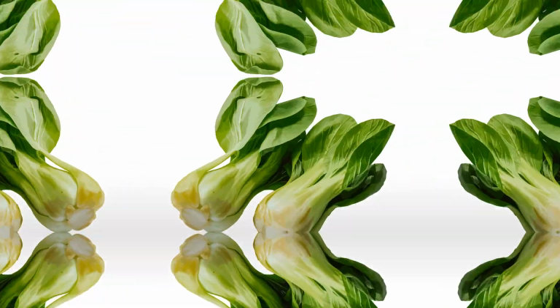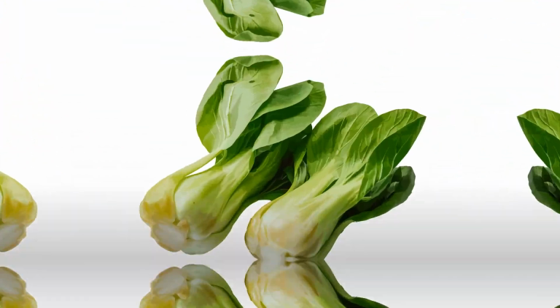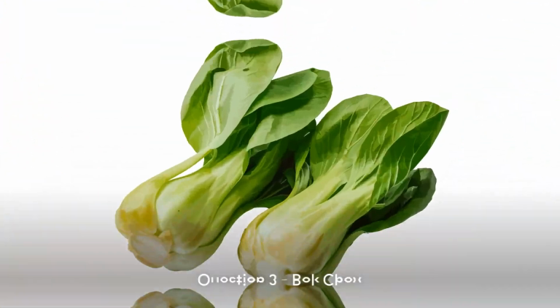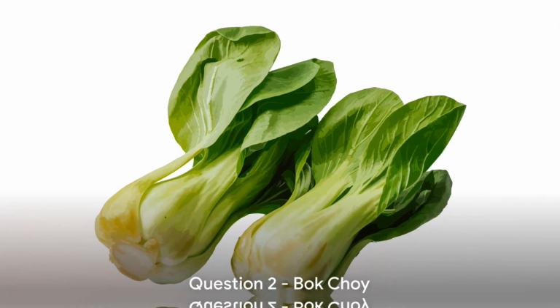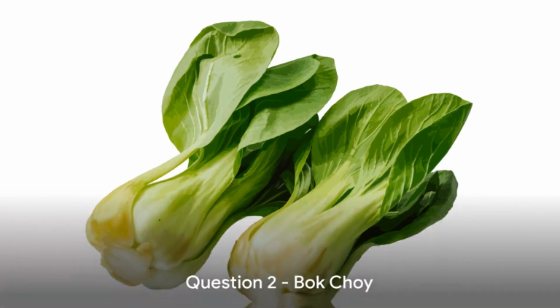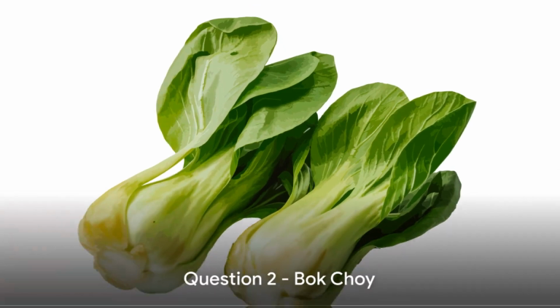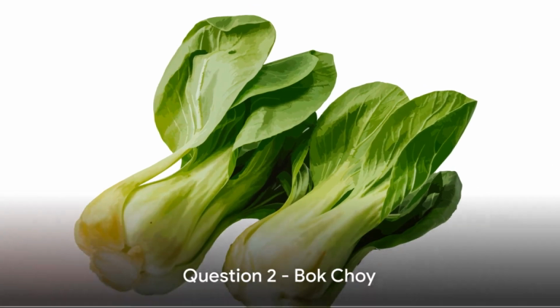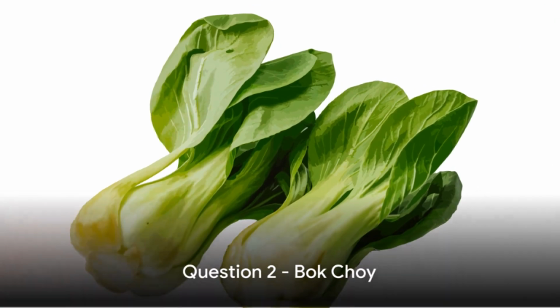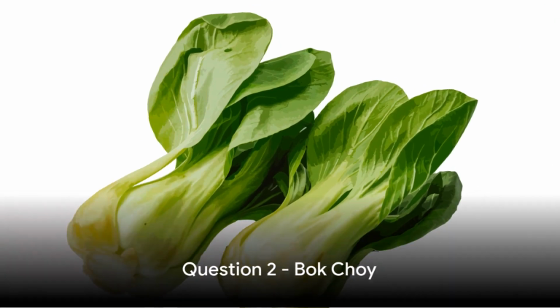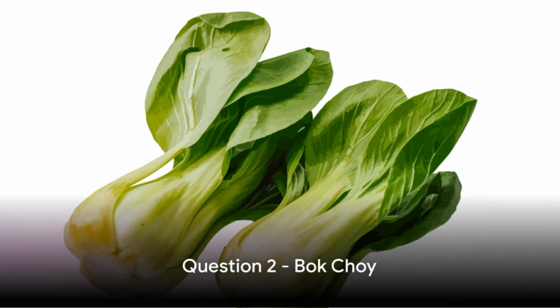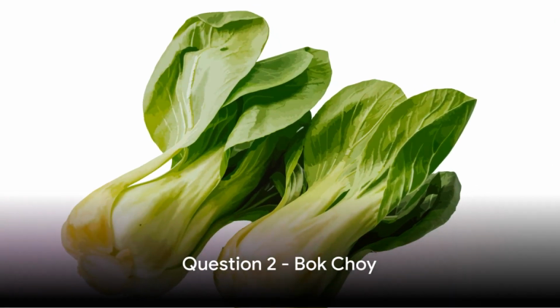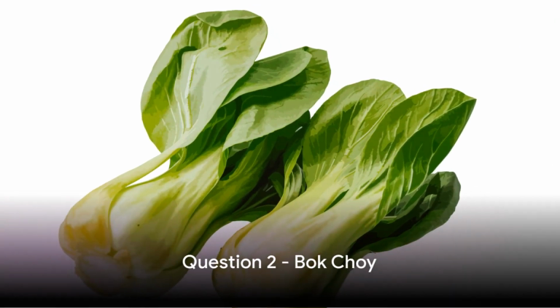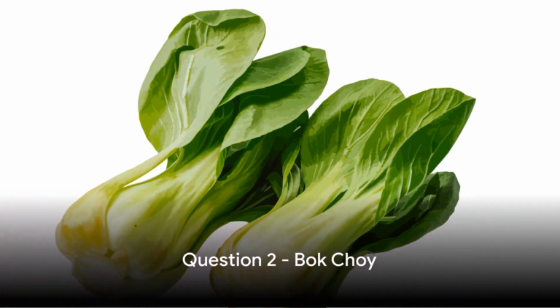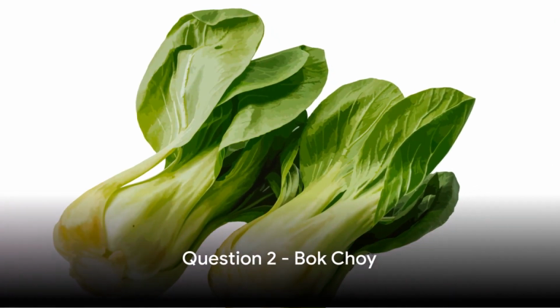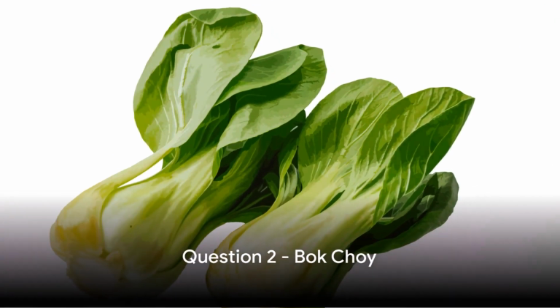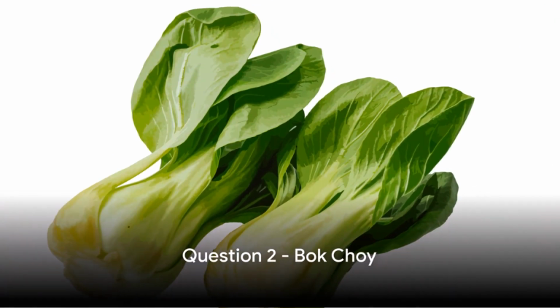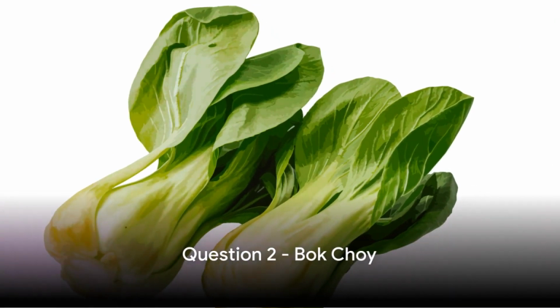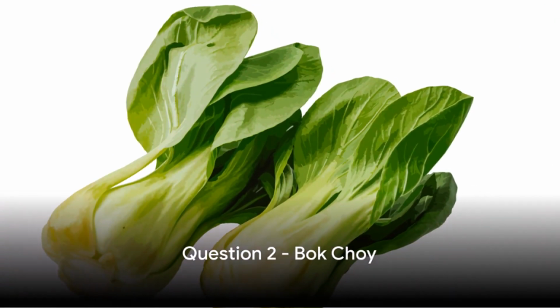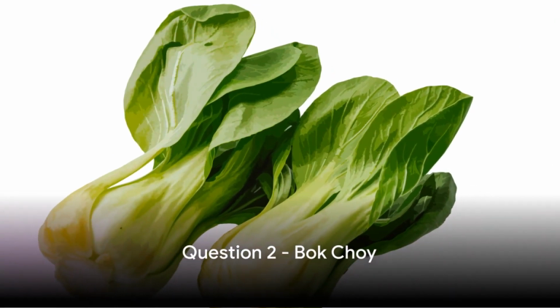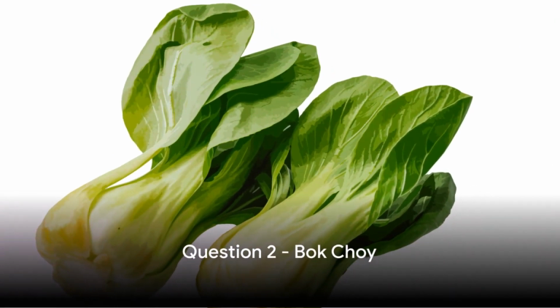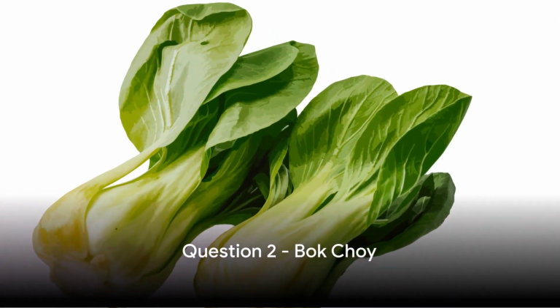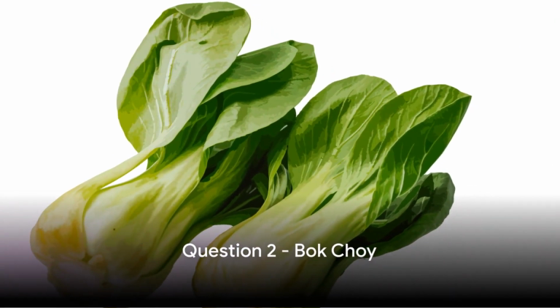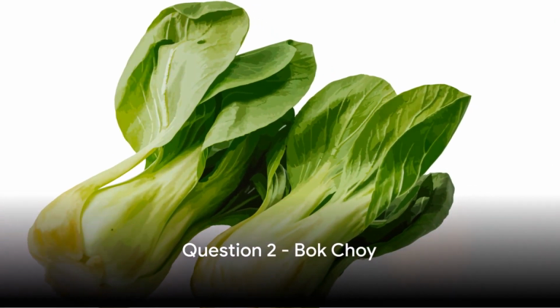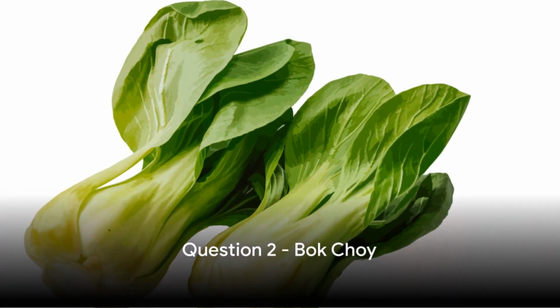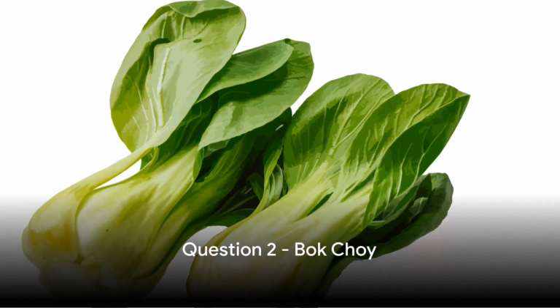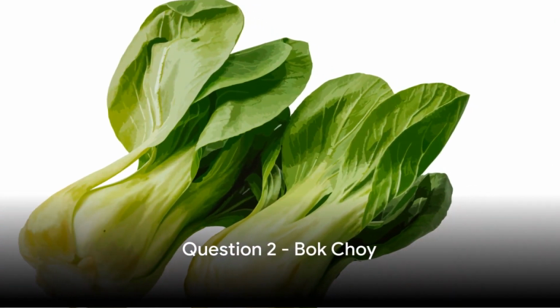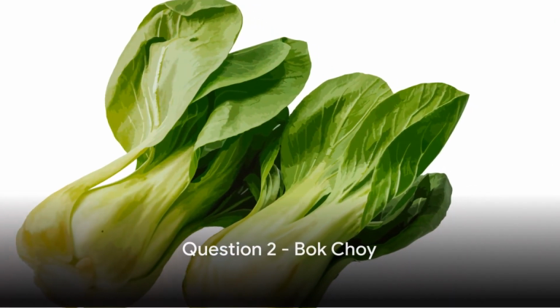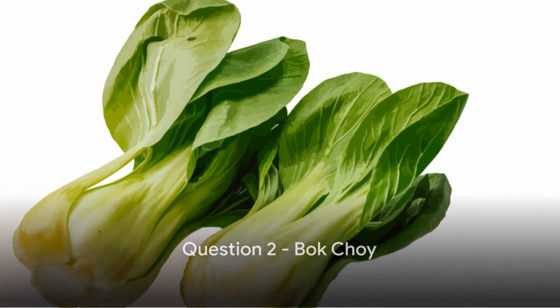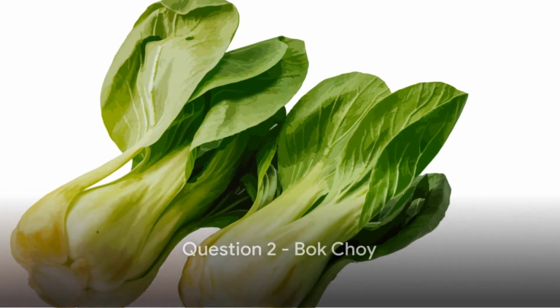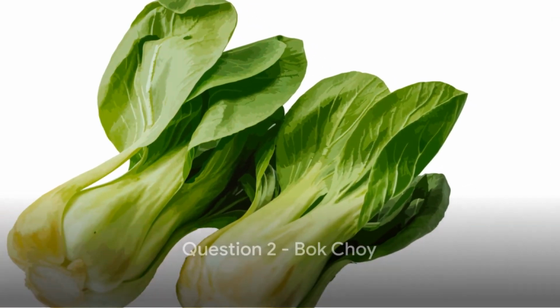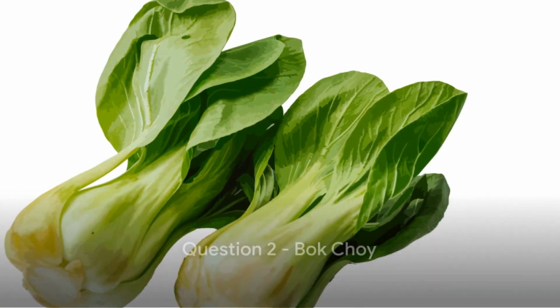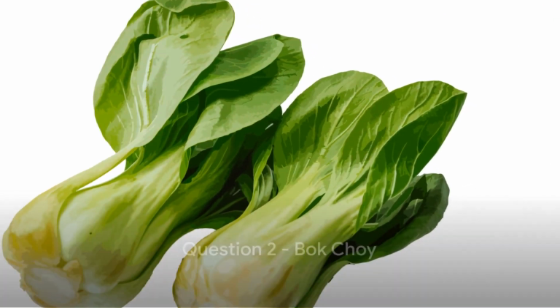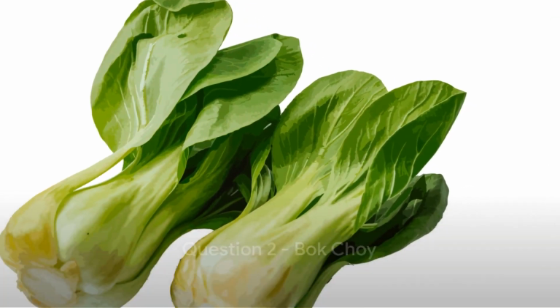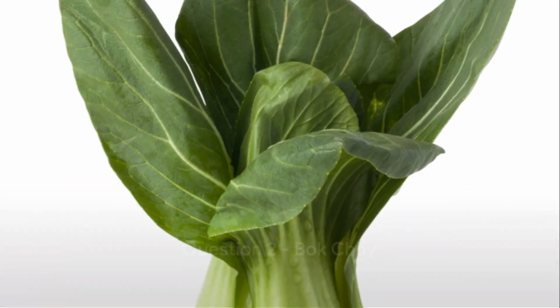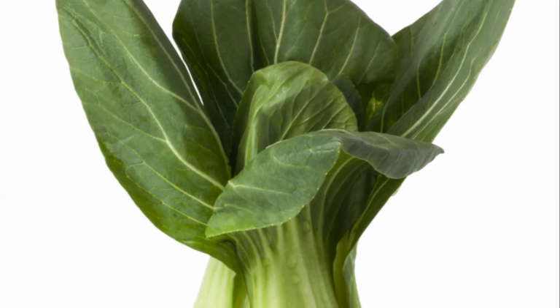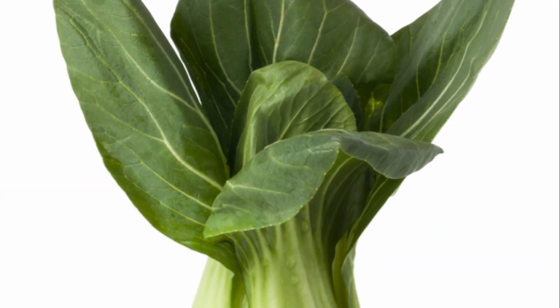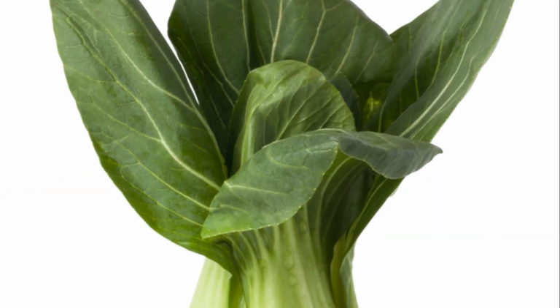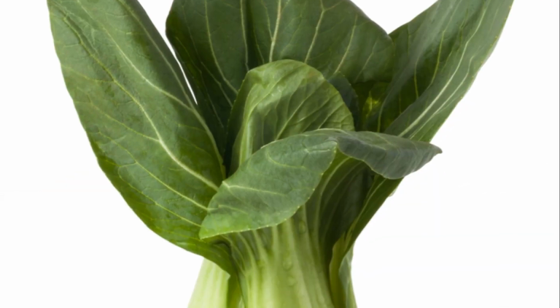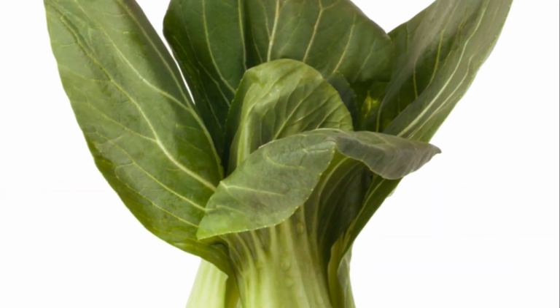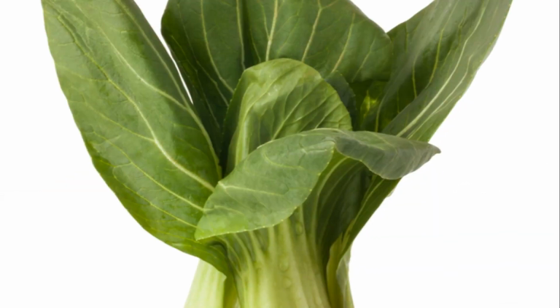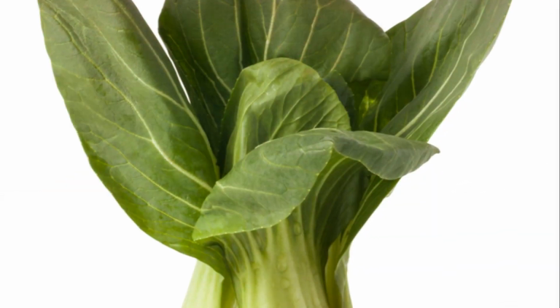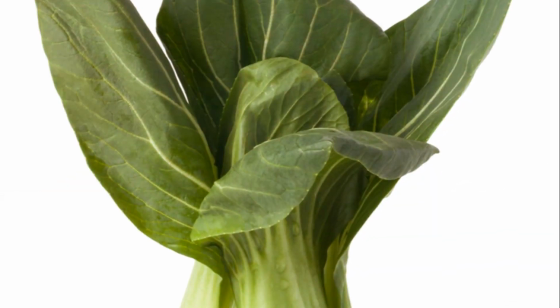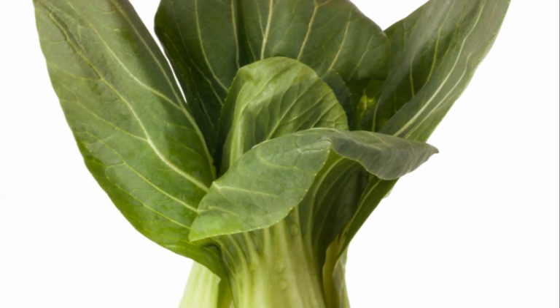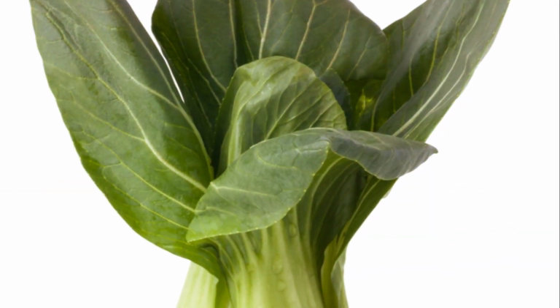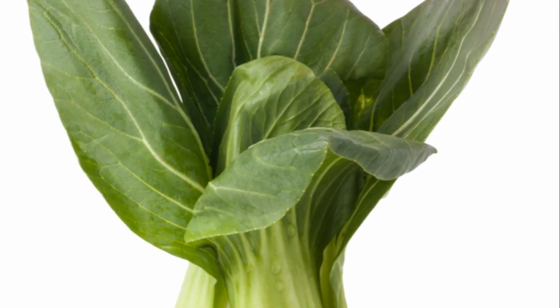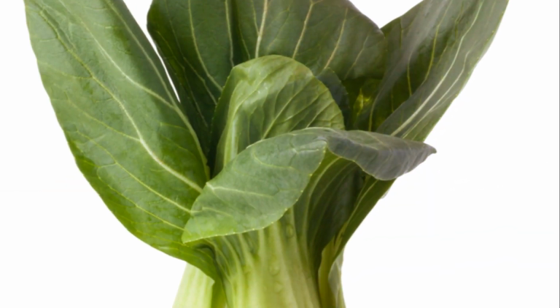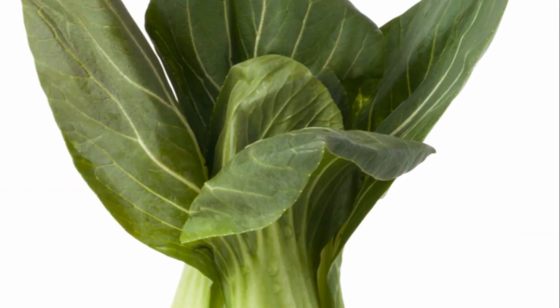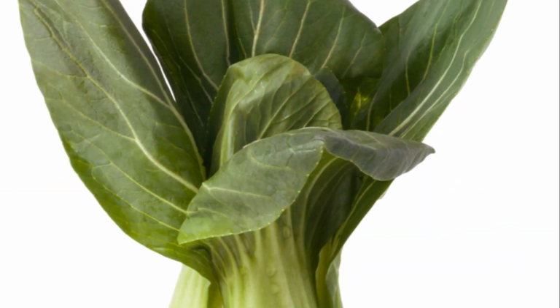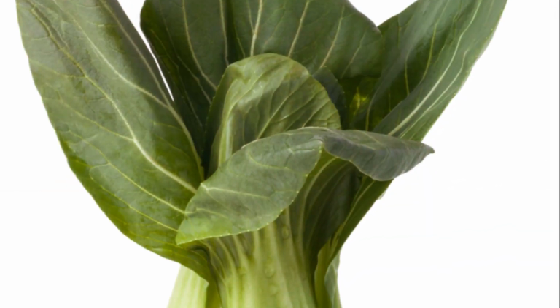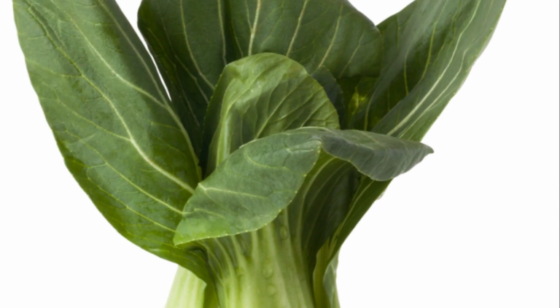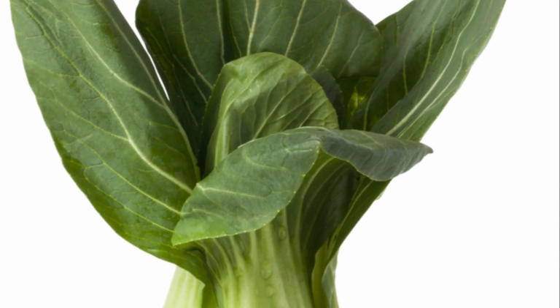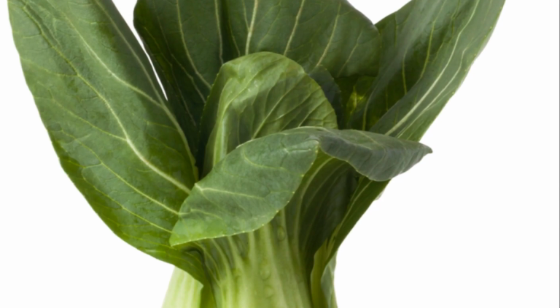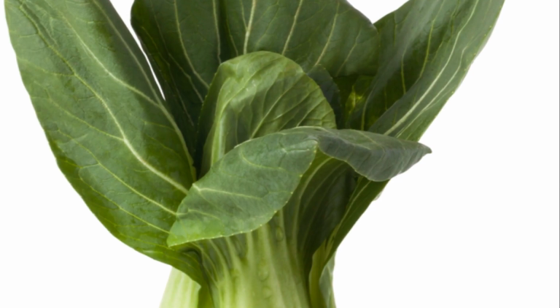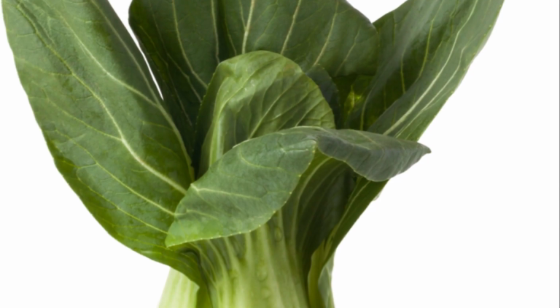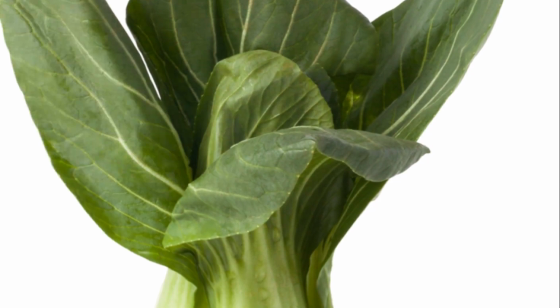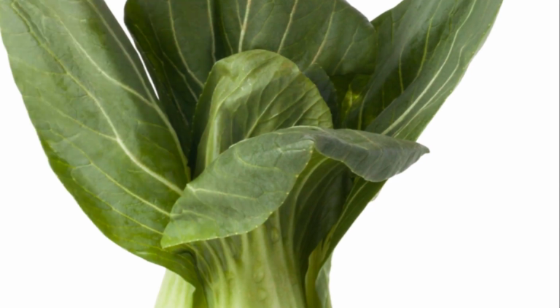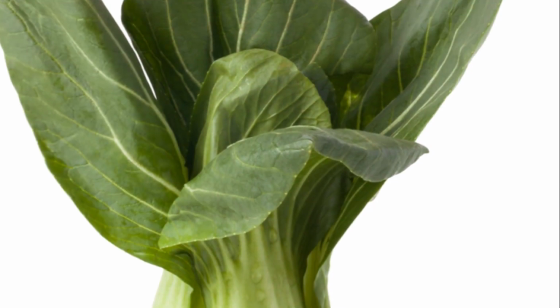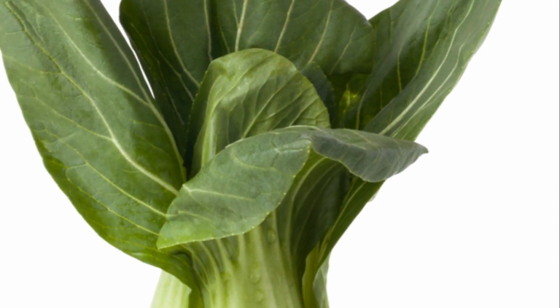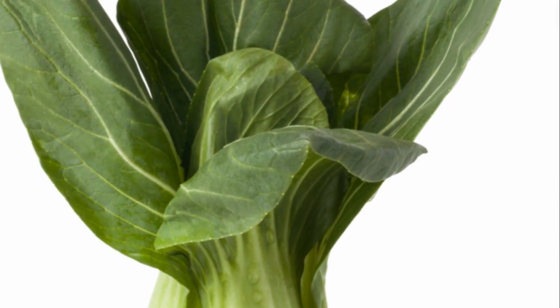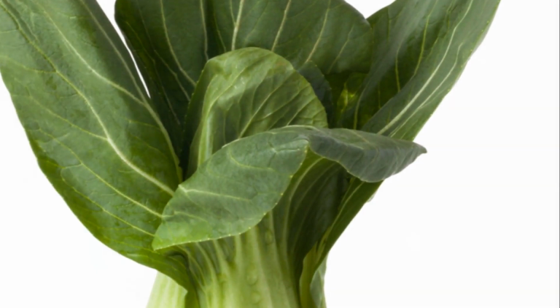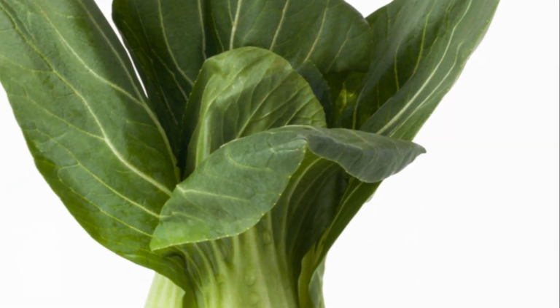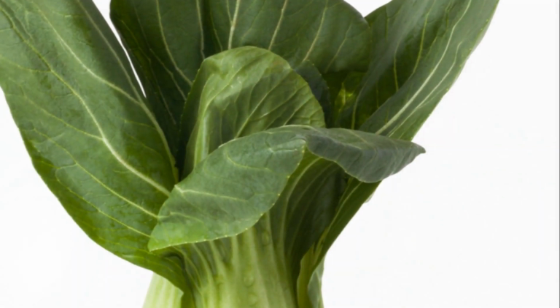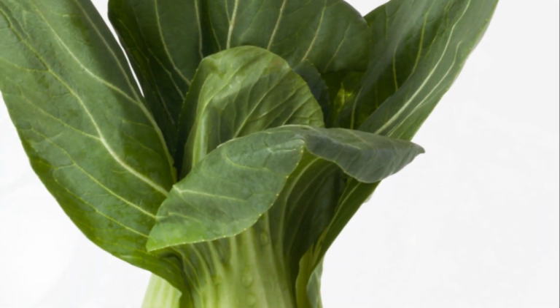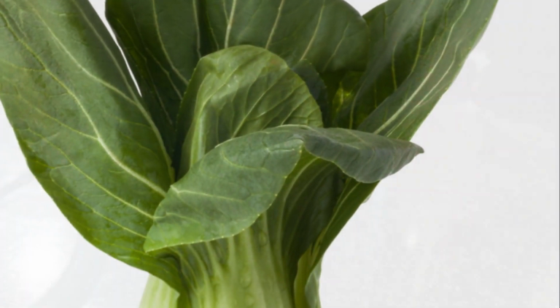Moving on to question 2: Bok choy, this Asian leafy green vegetable — is it free from lectin? What do you think, true or false?